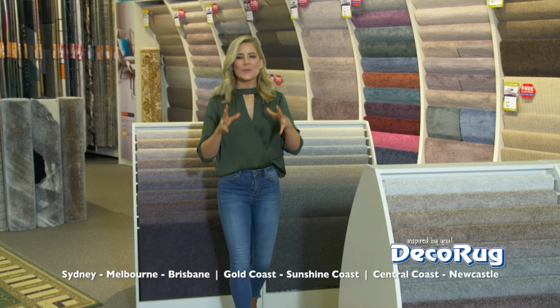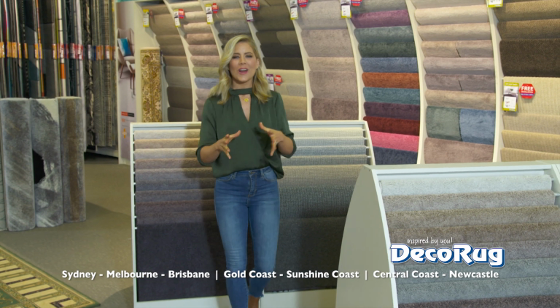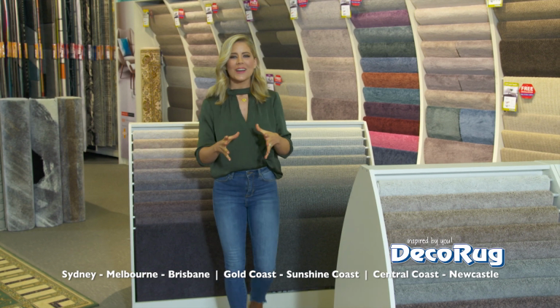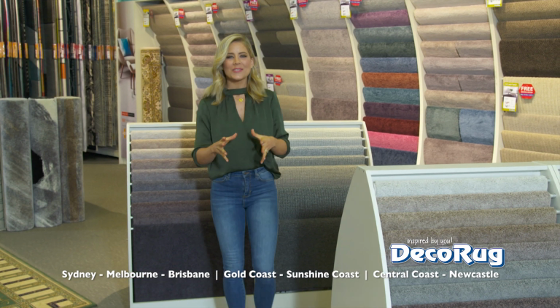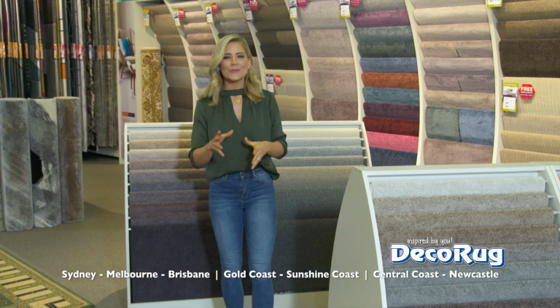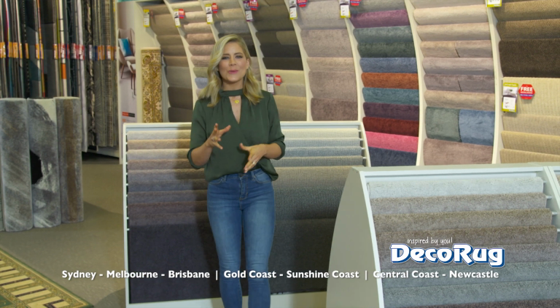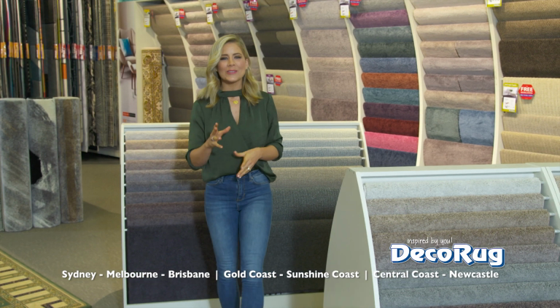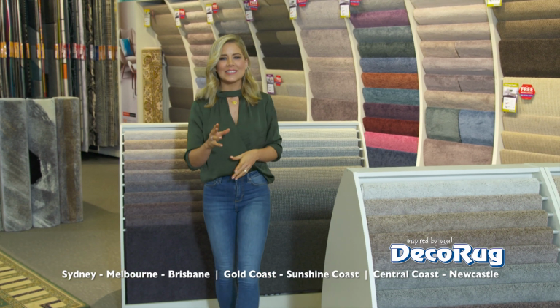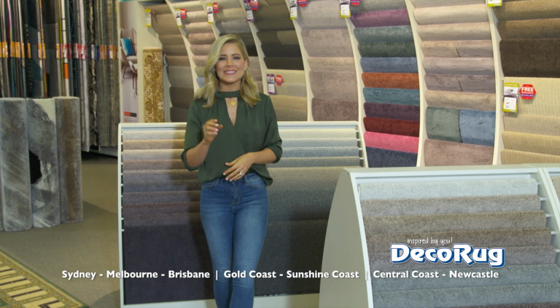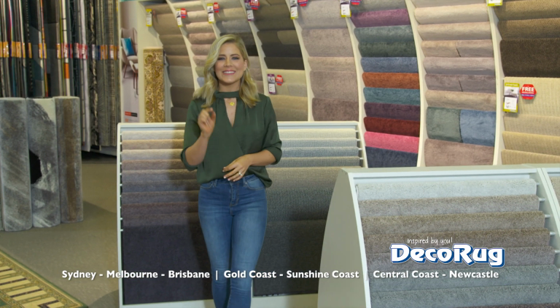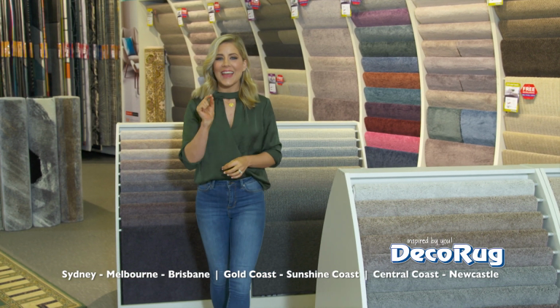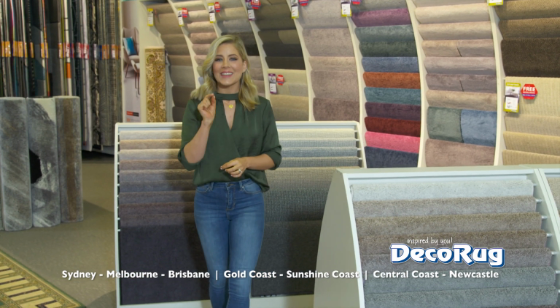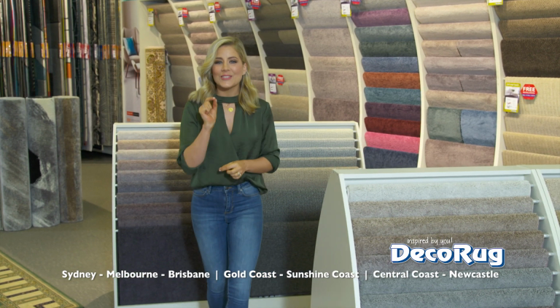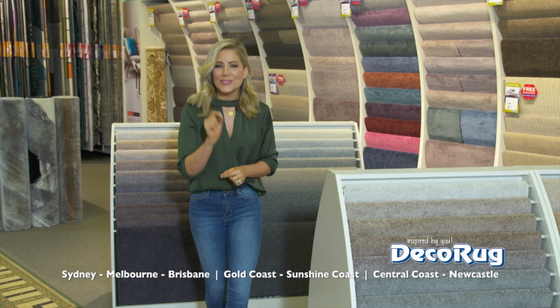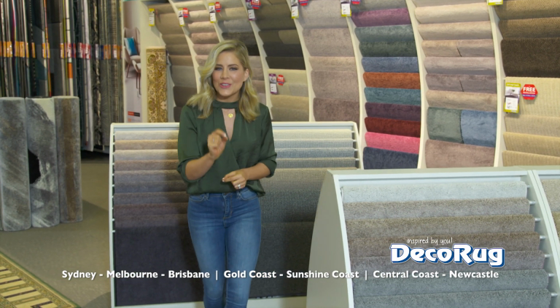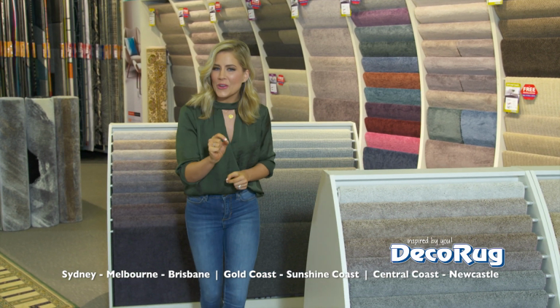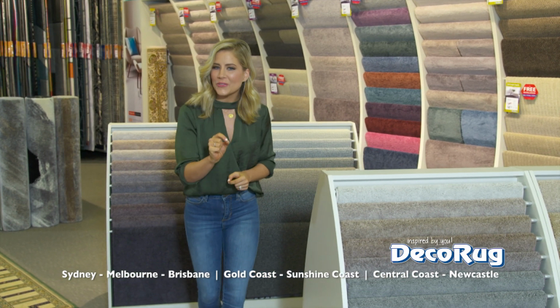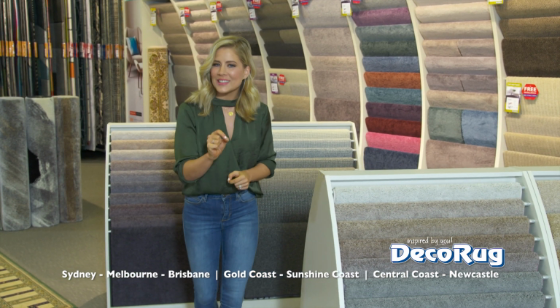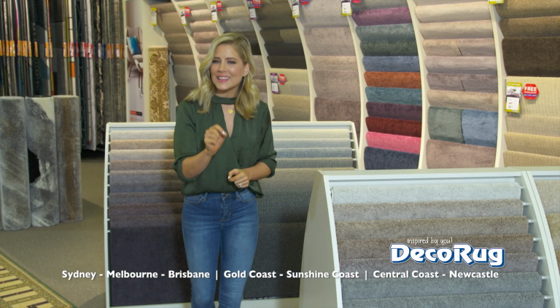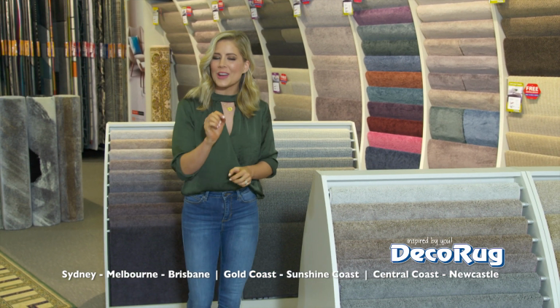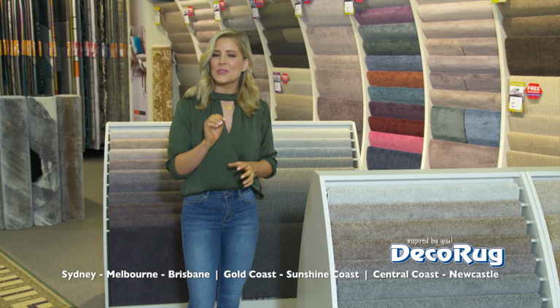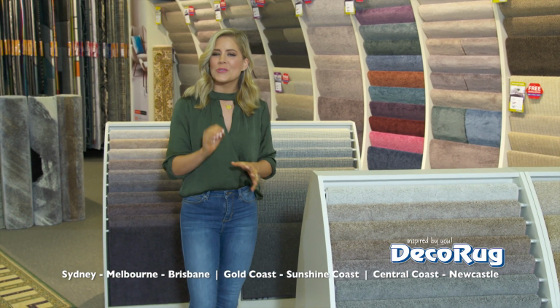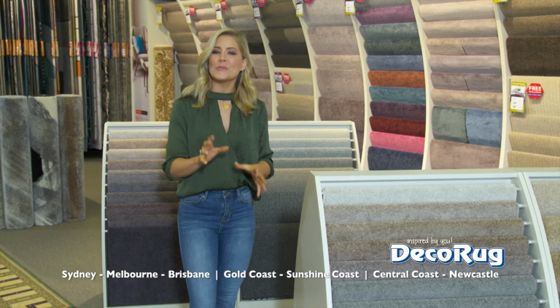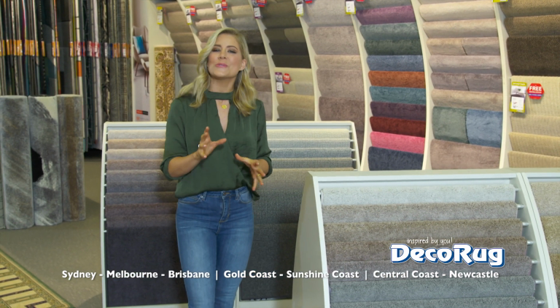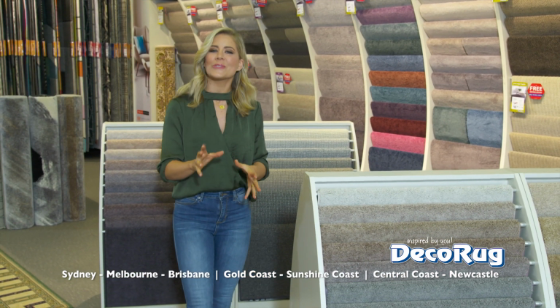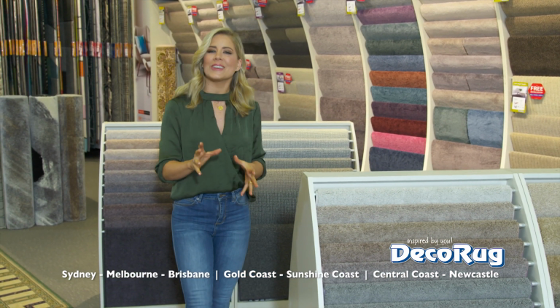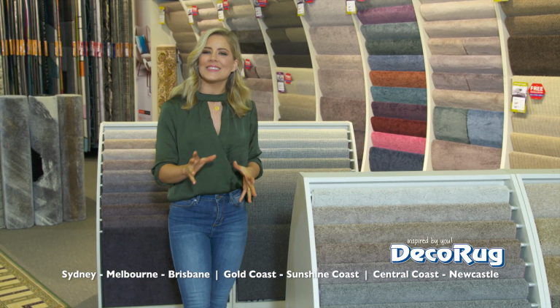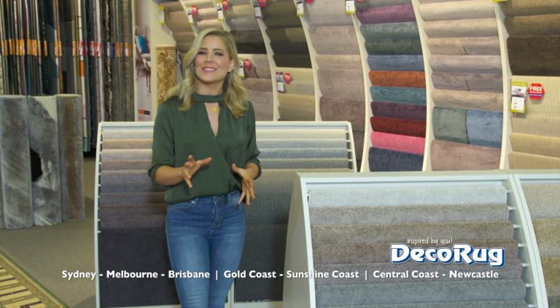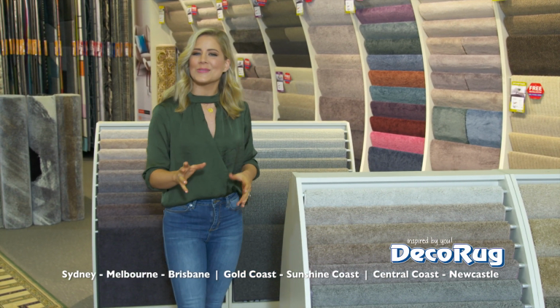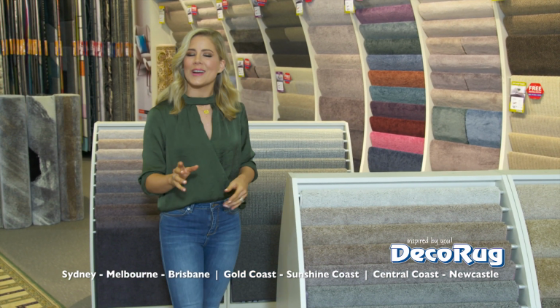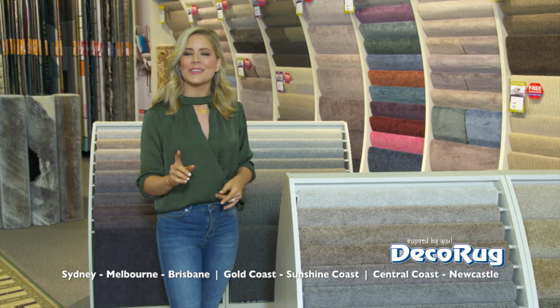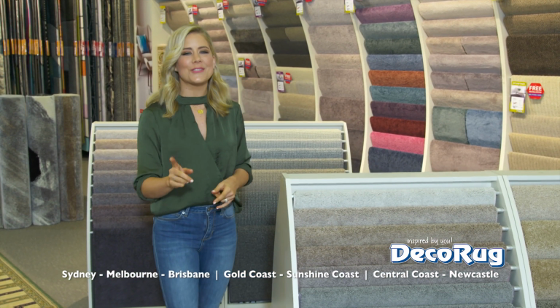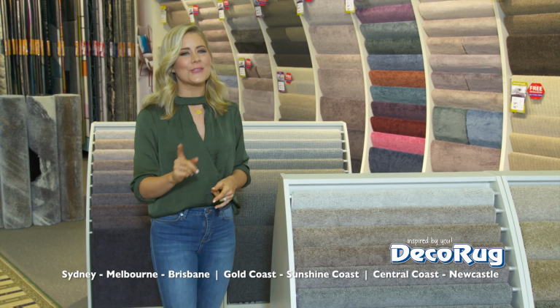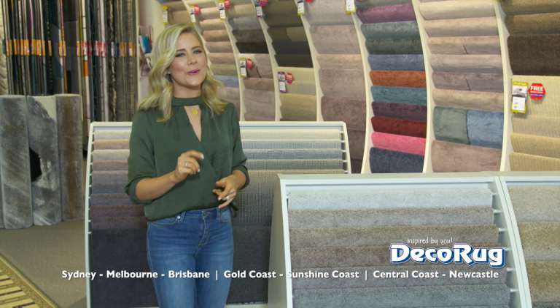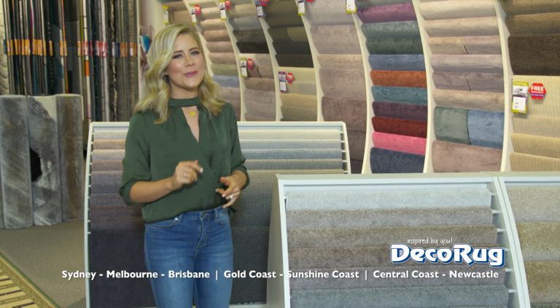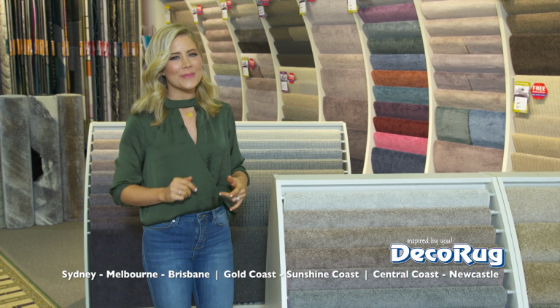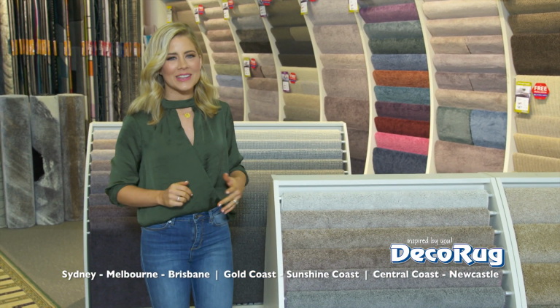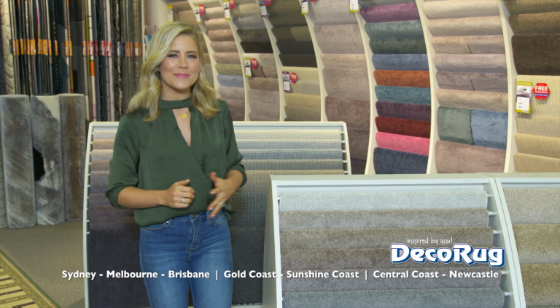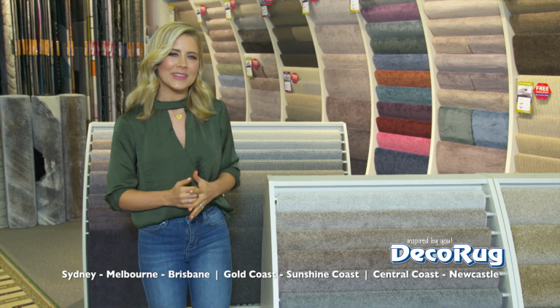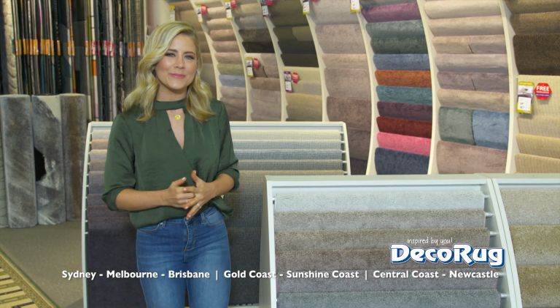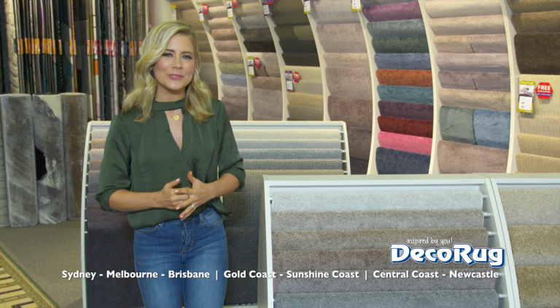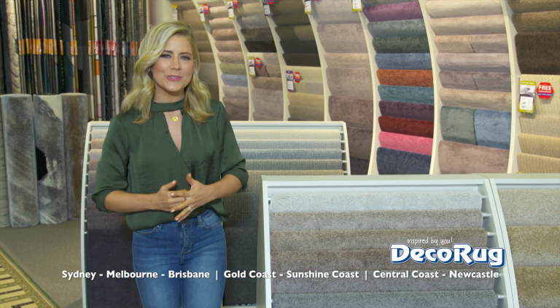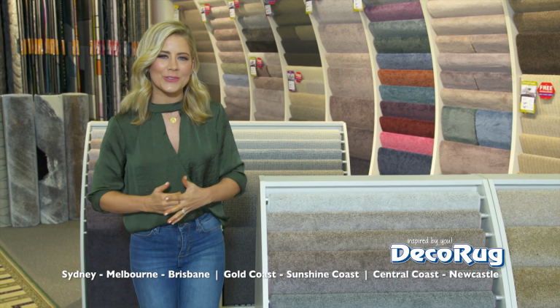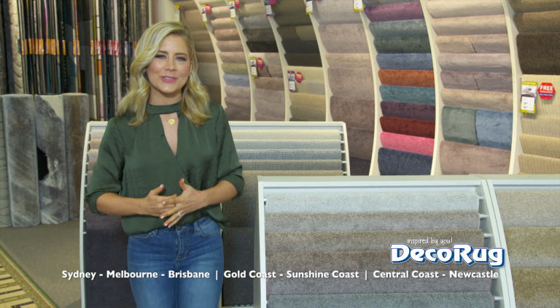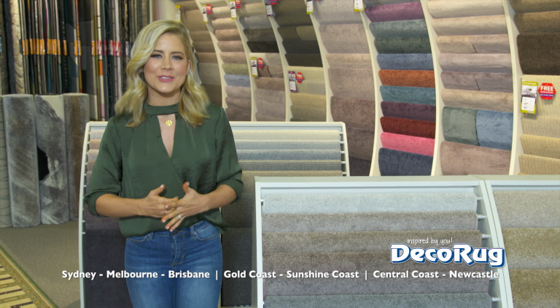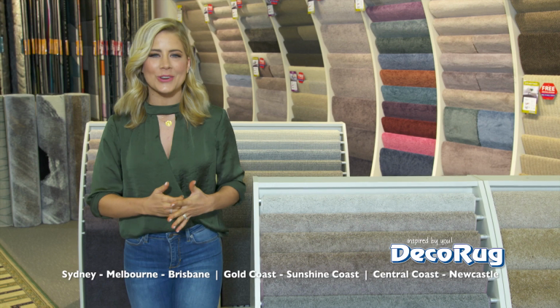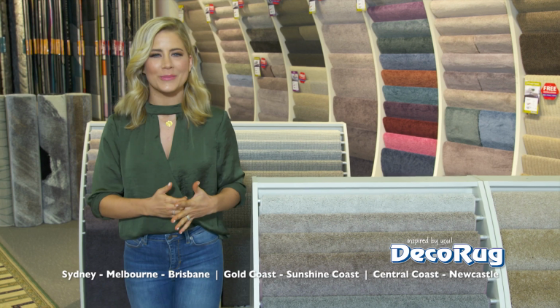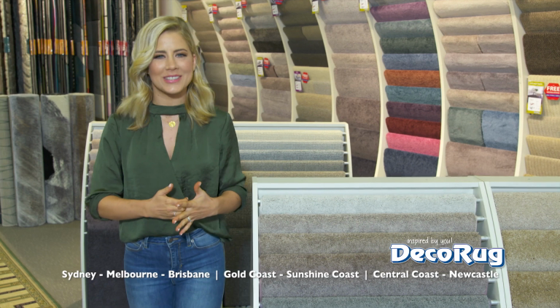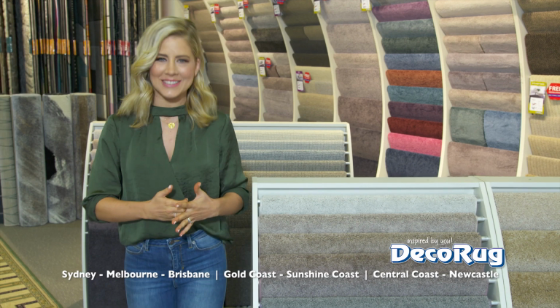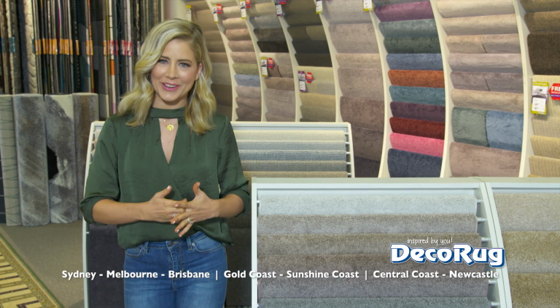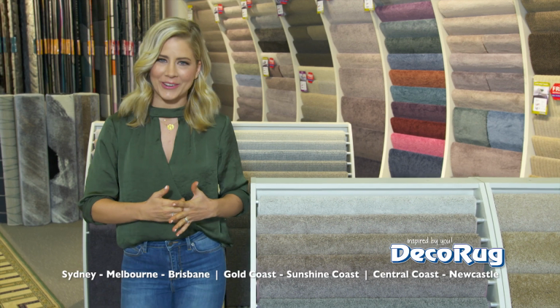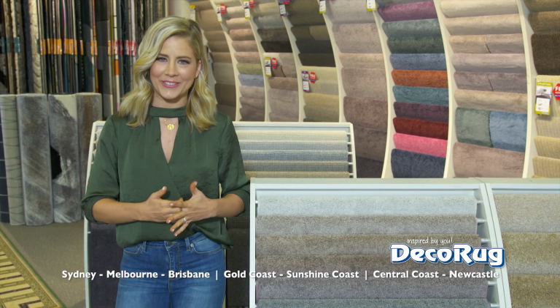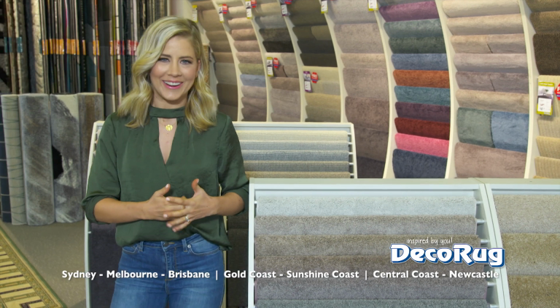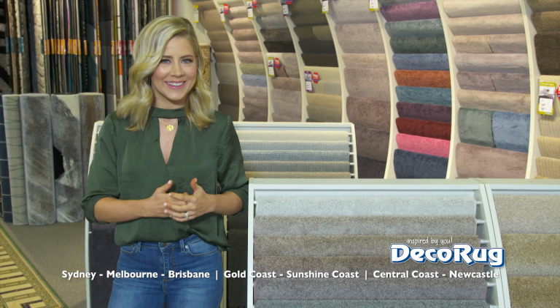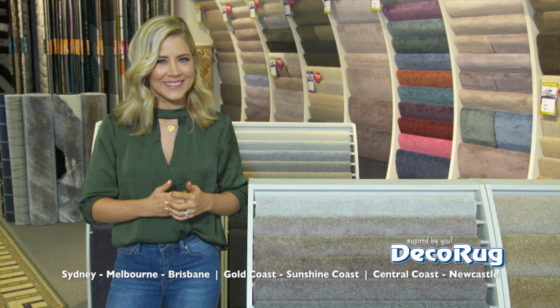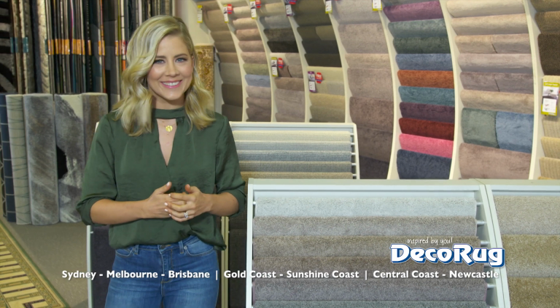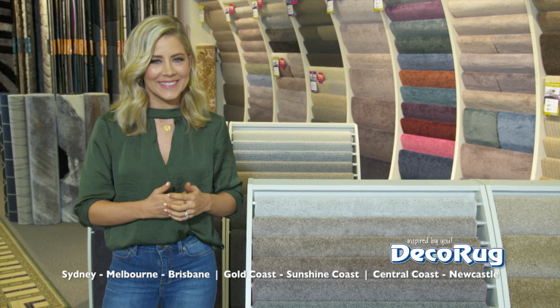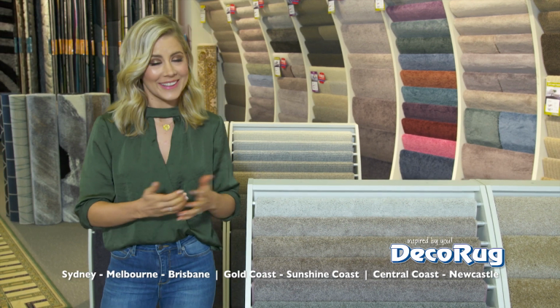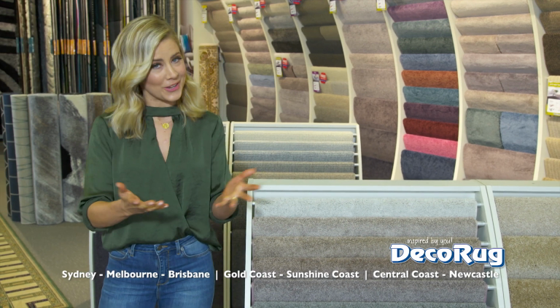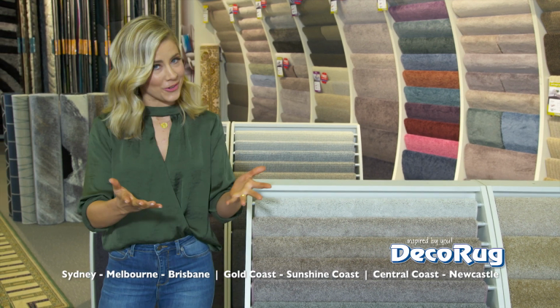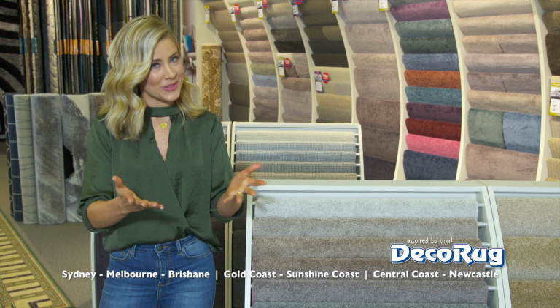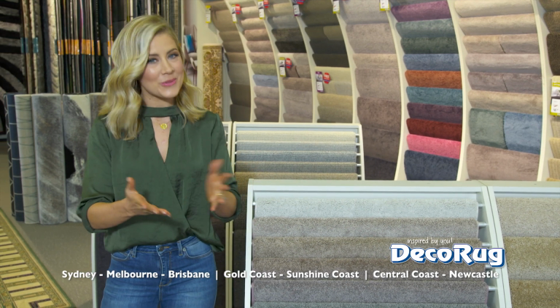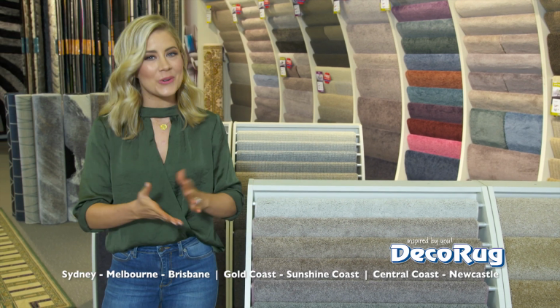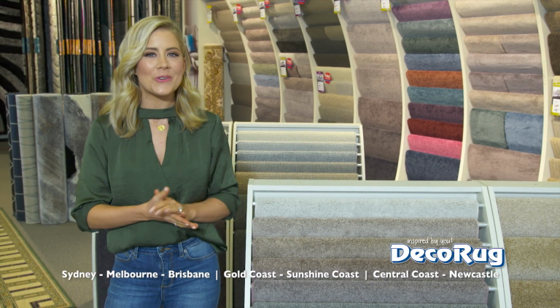Price, quality and service are good reasons why so many people choose to shop at DecoRug. Here are some more.